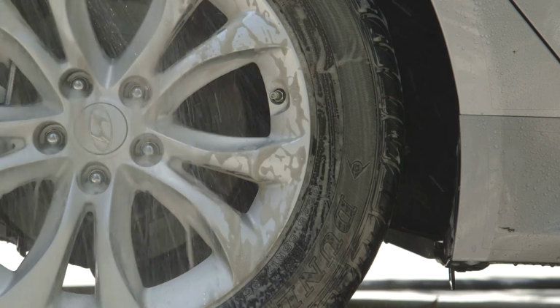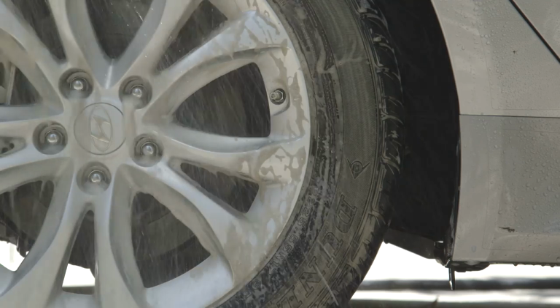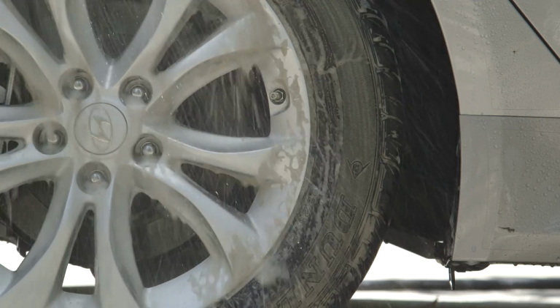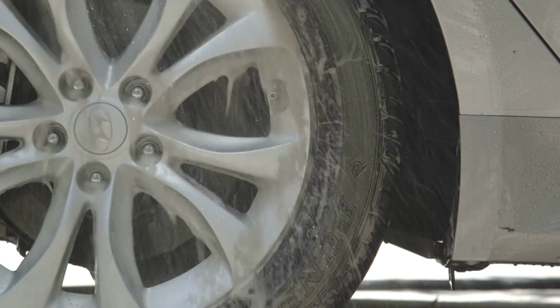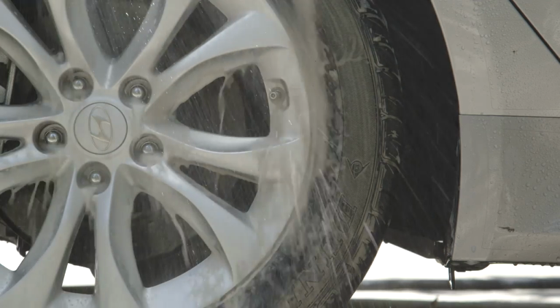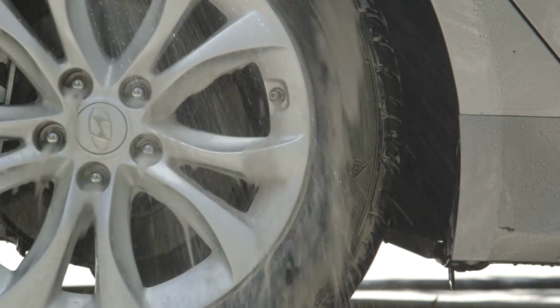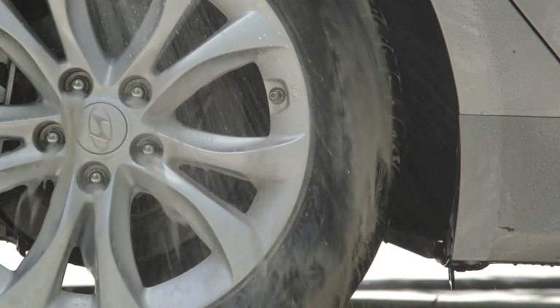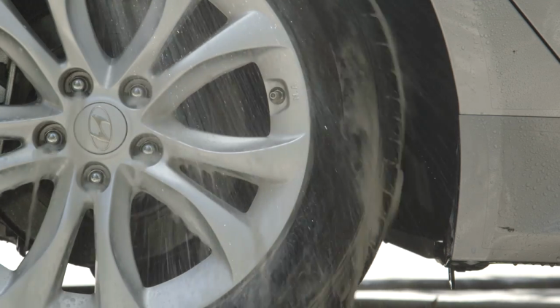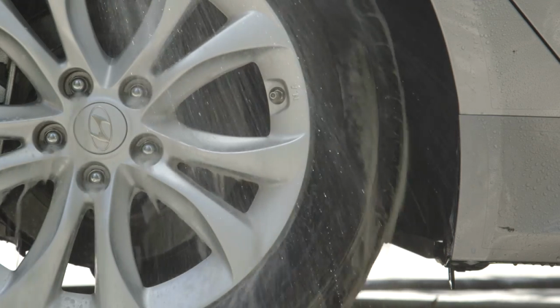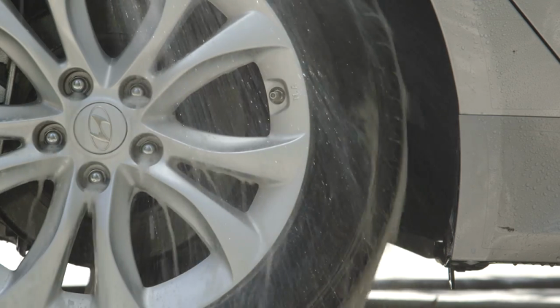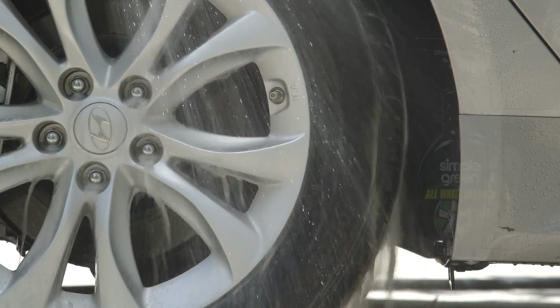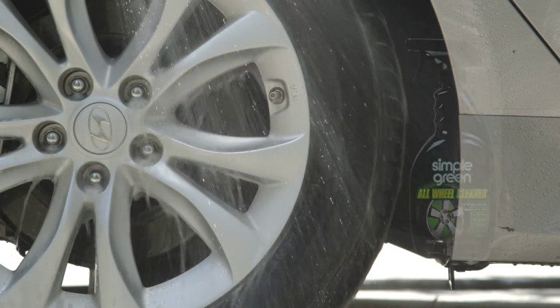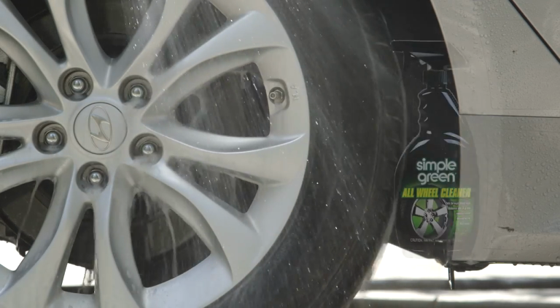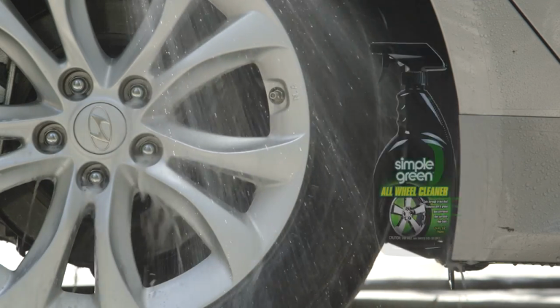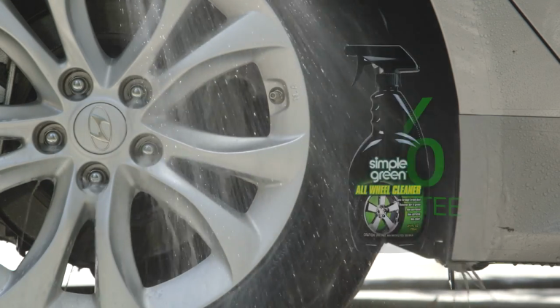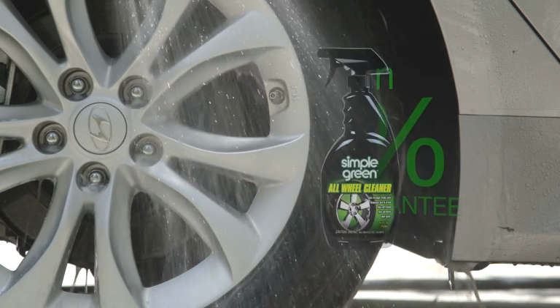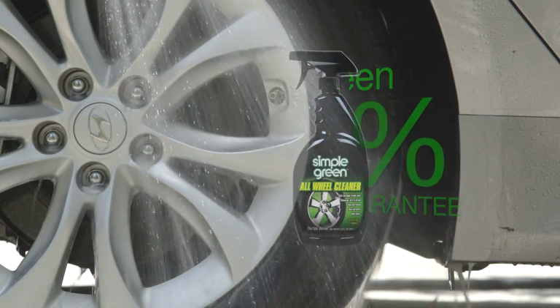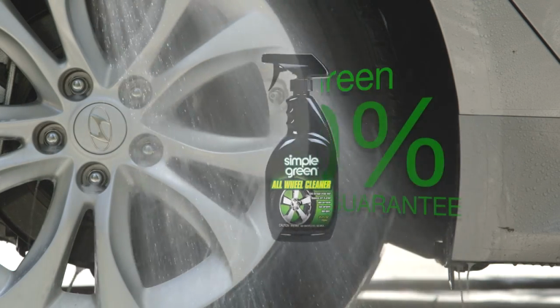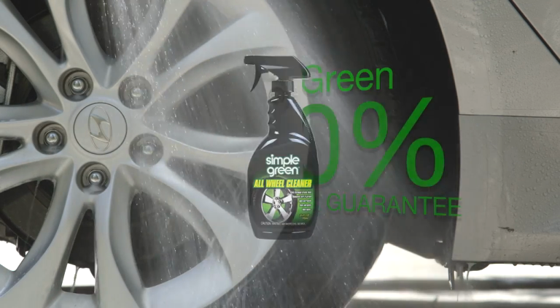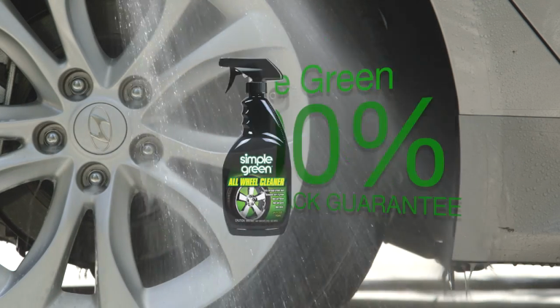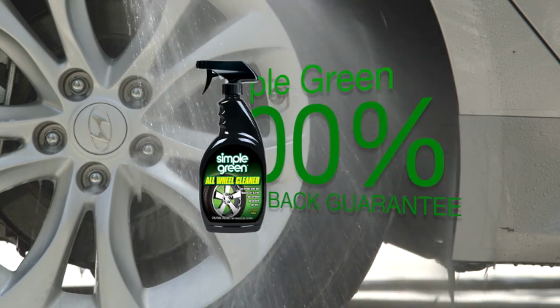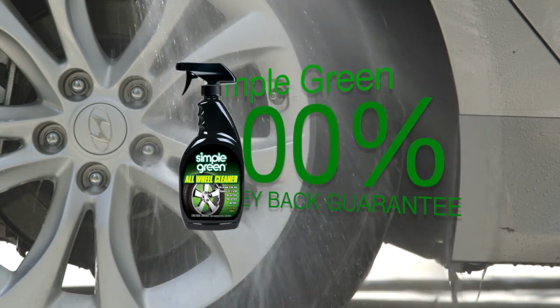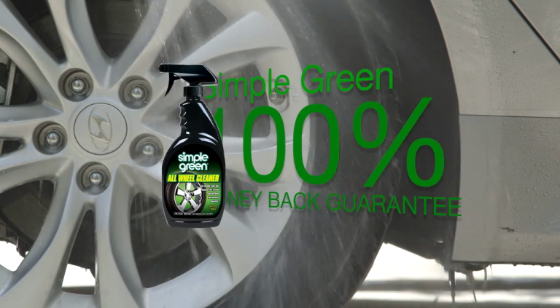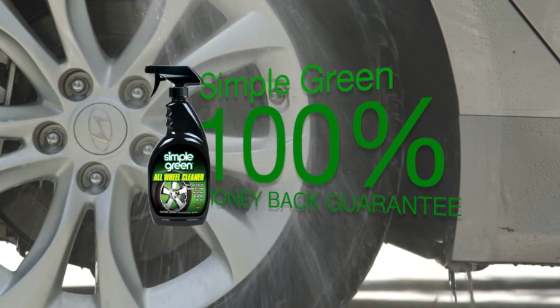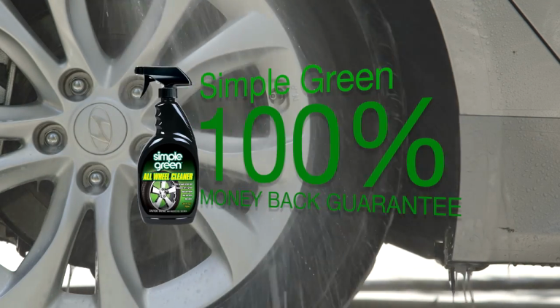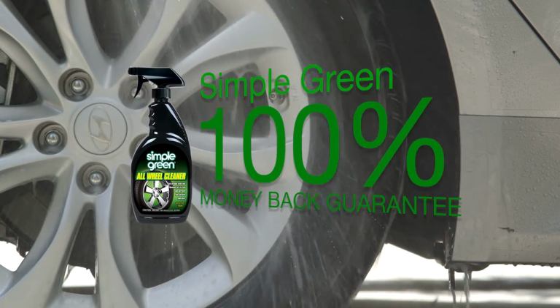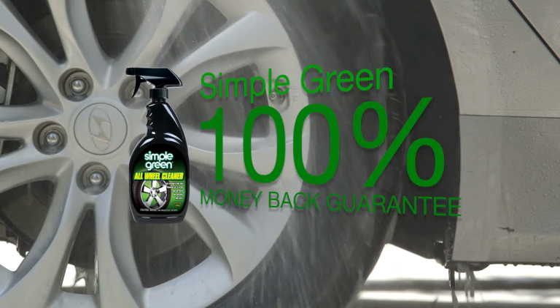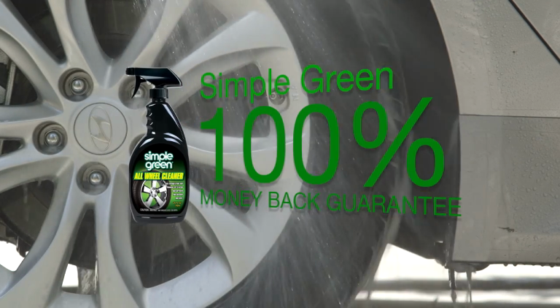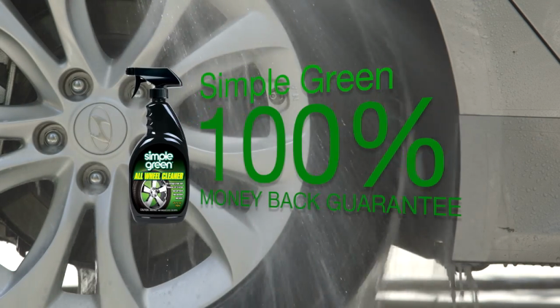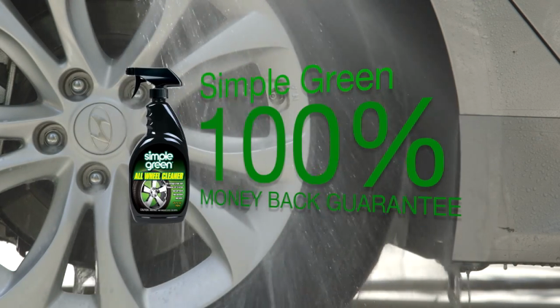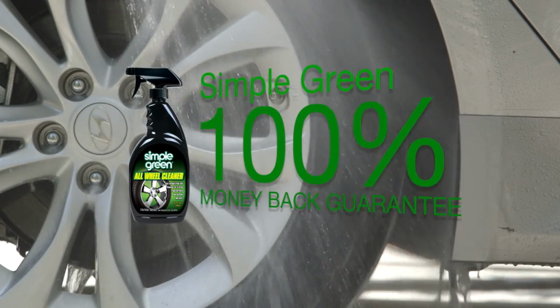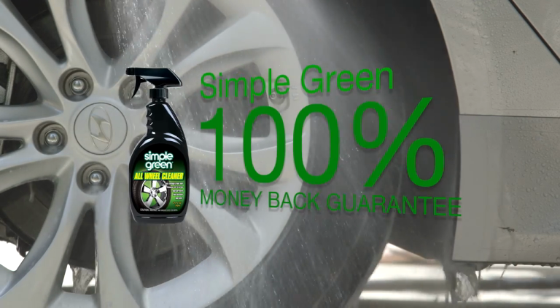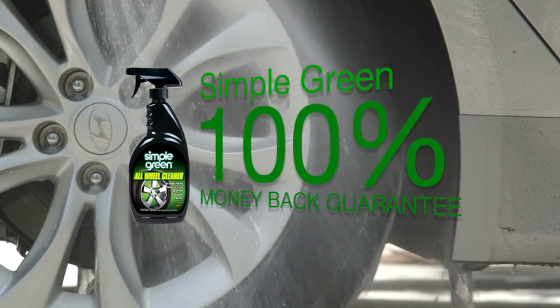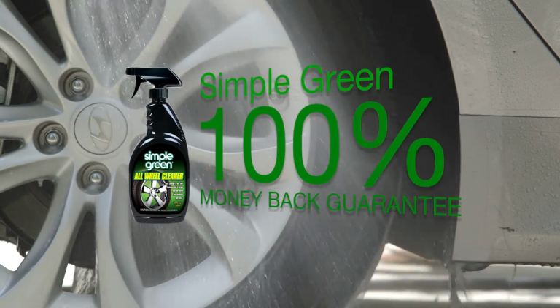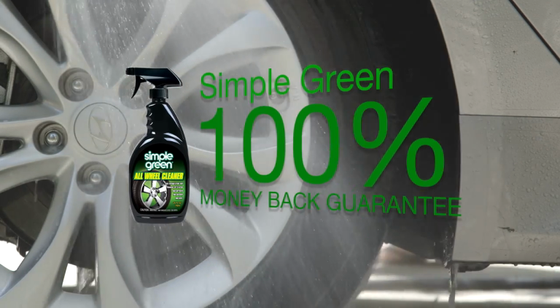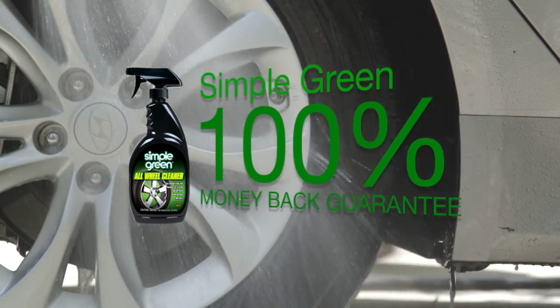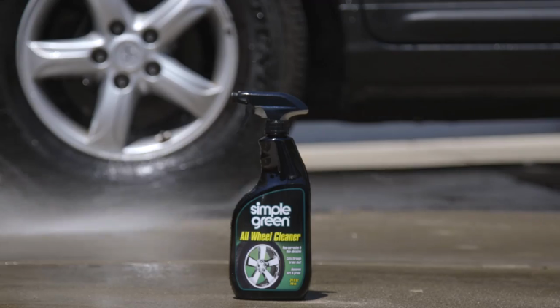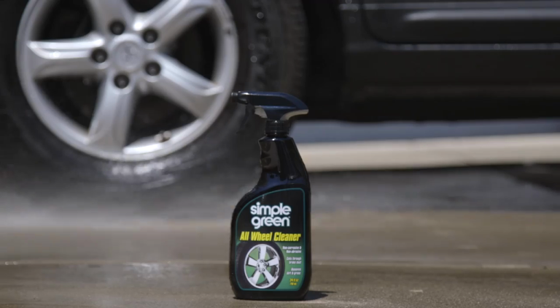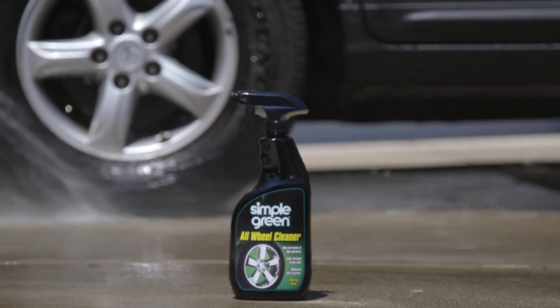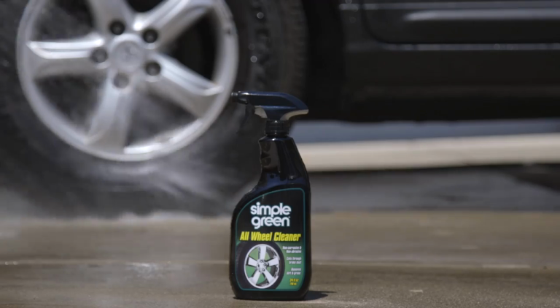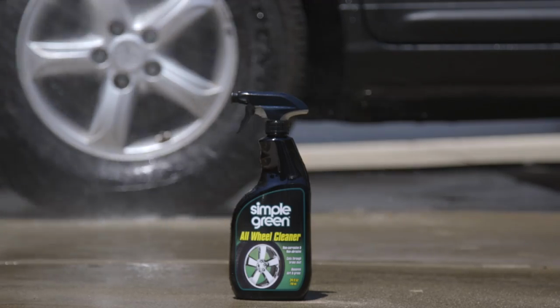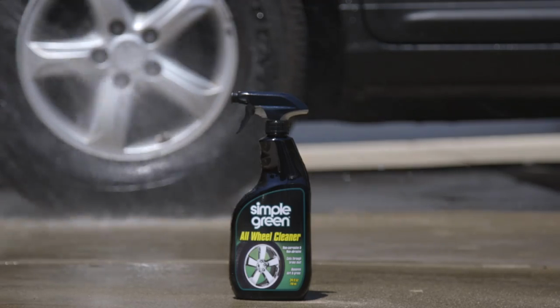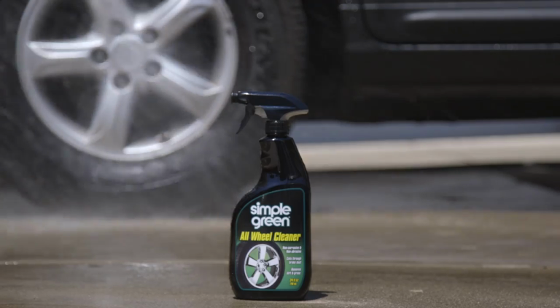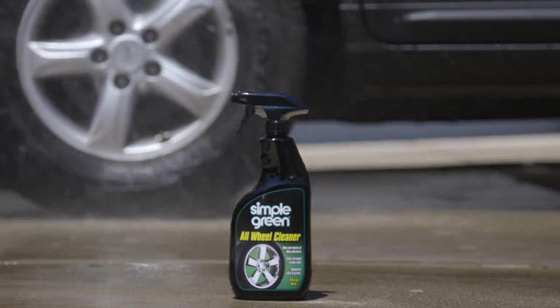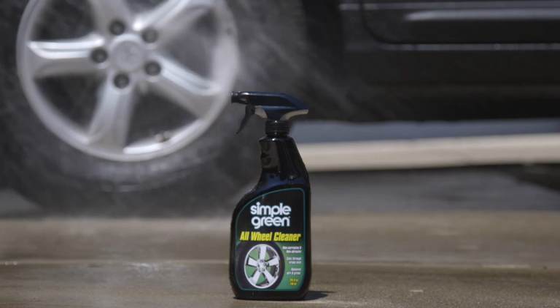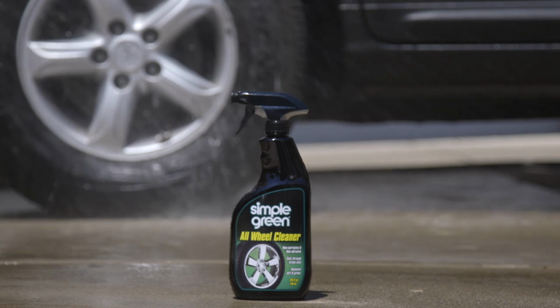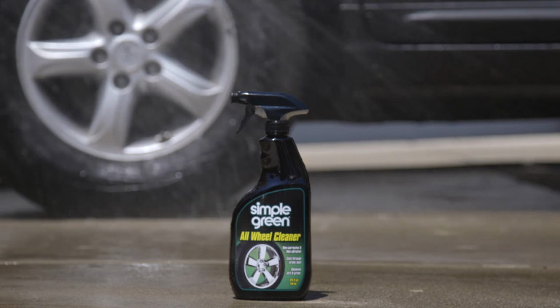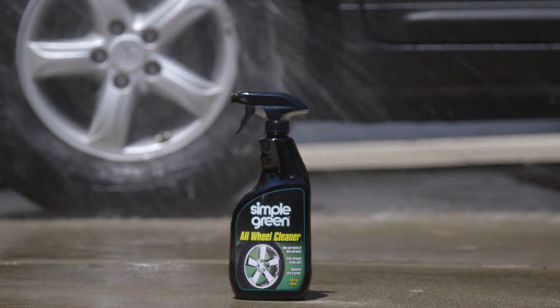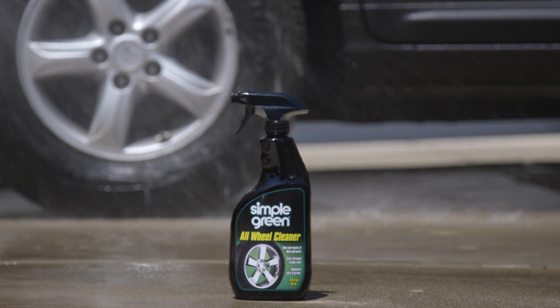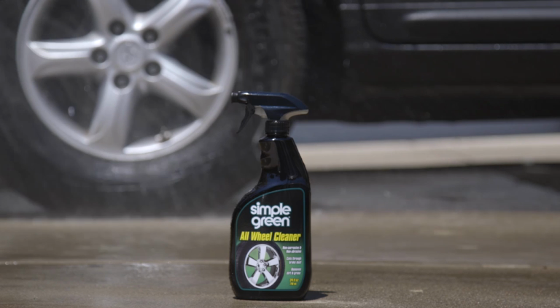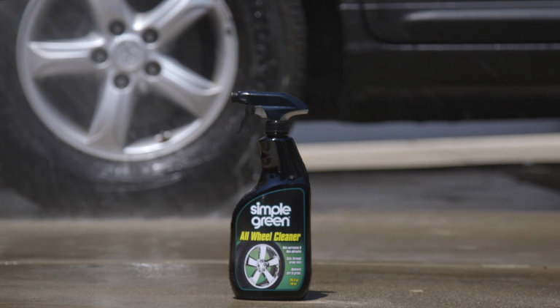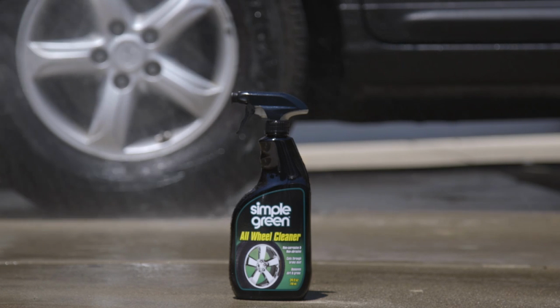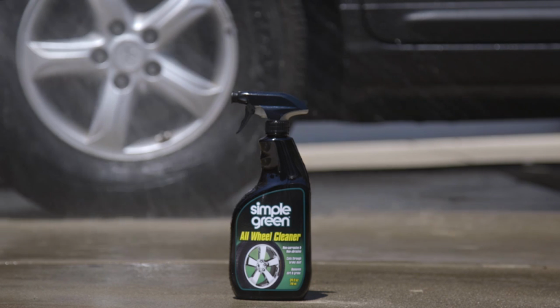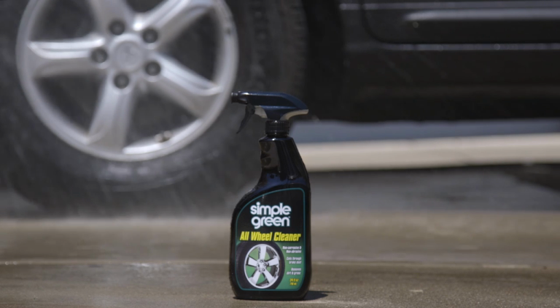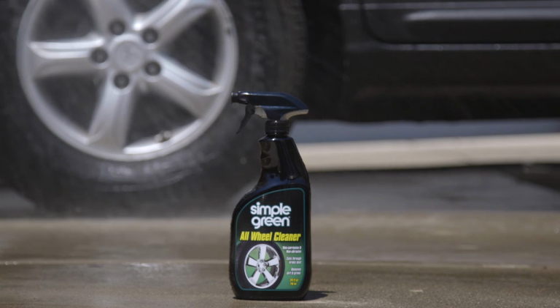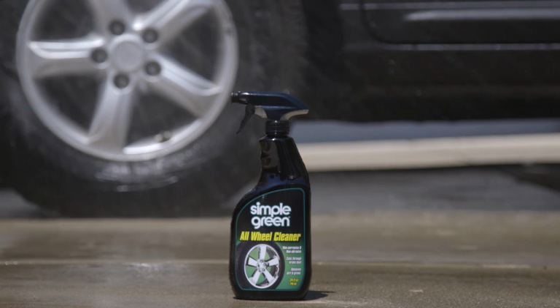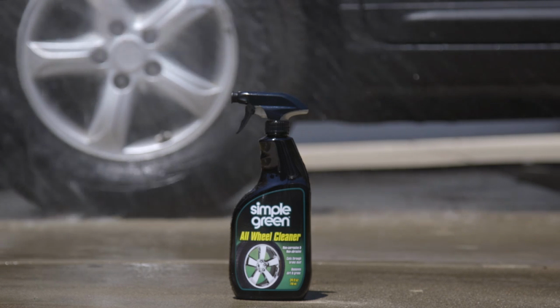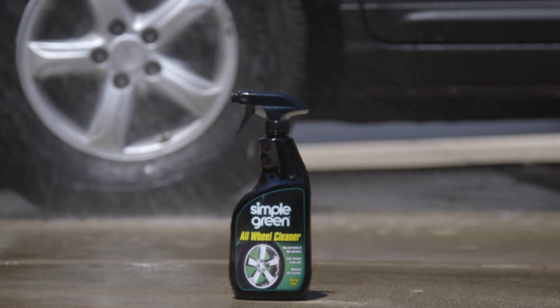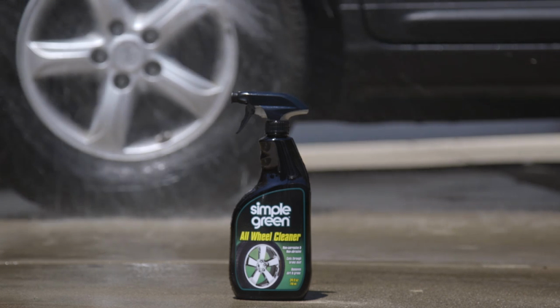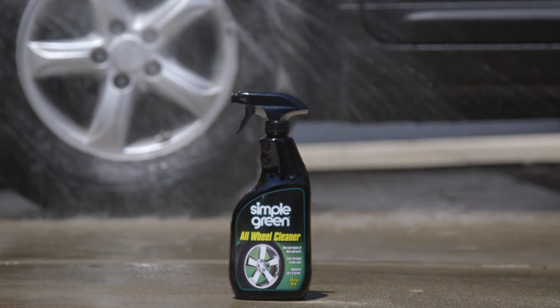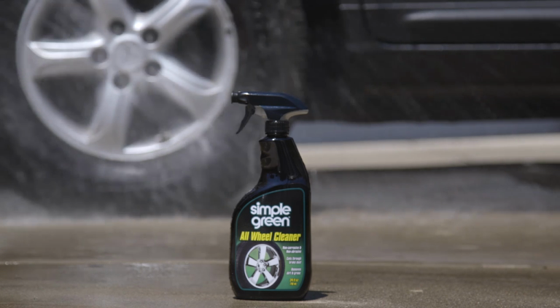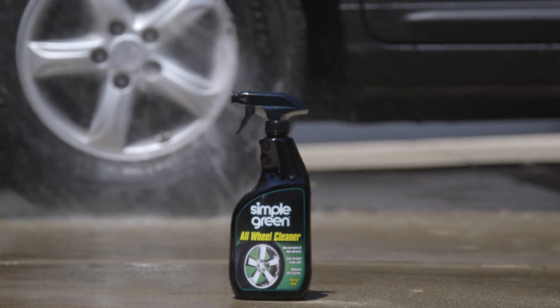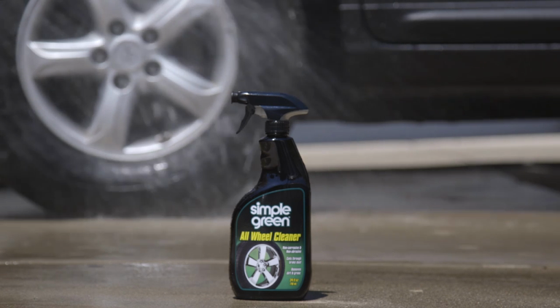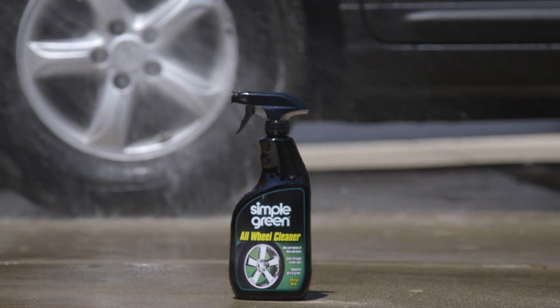We think you'll love them so much that we've backed them with our own 100% money-back guarantee. Keep your home and our world clean with Simple Green.